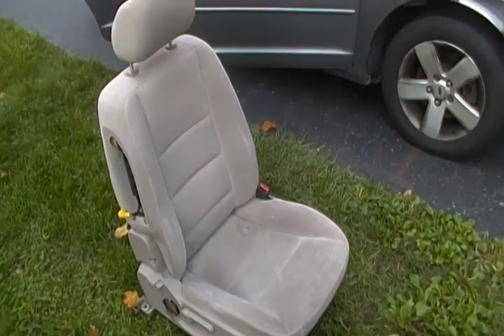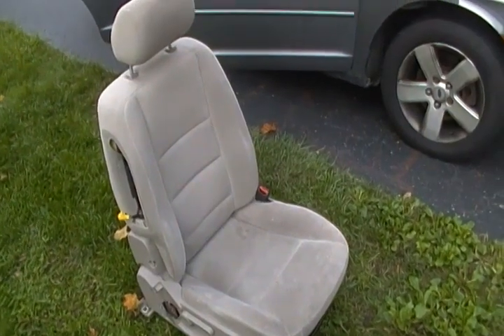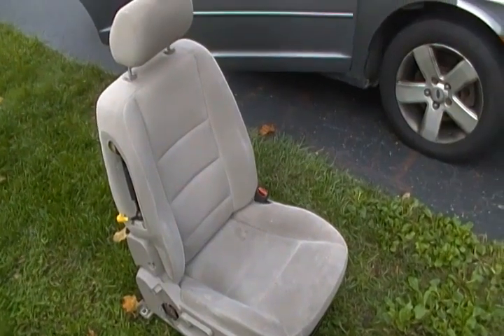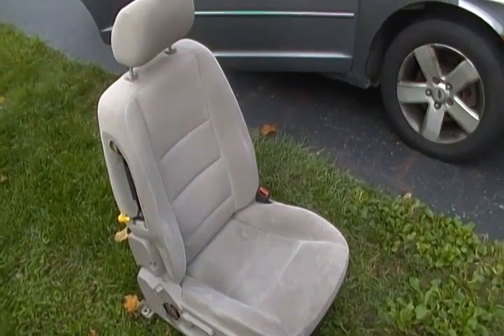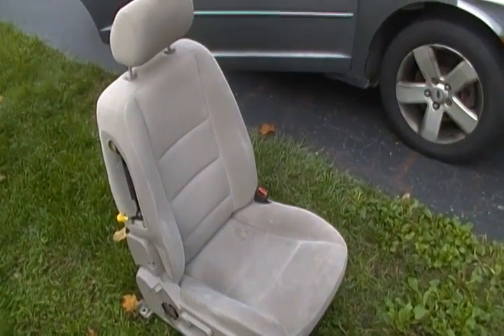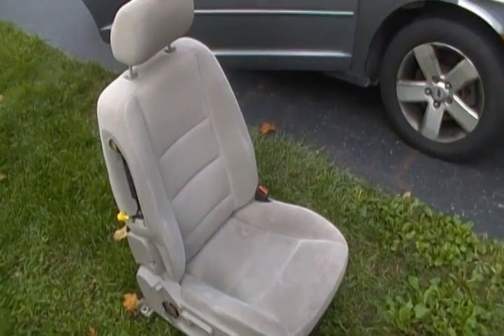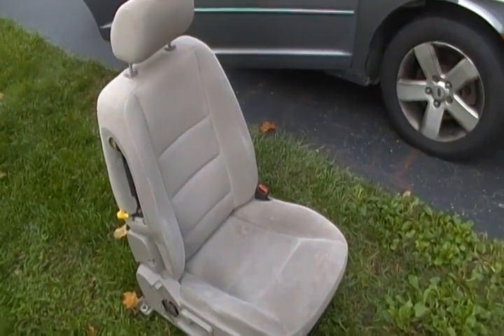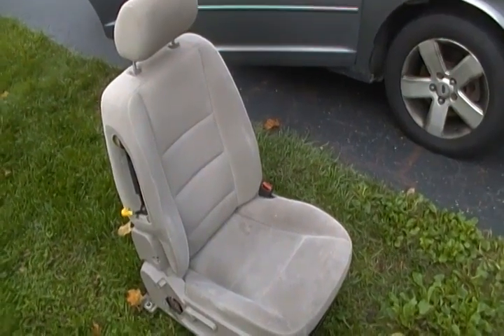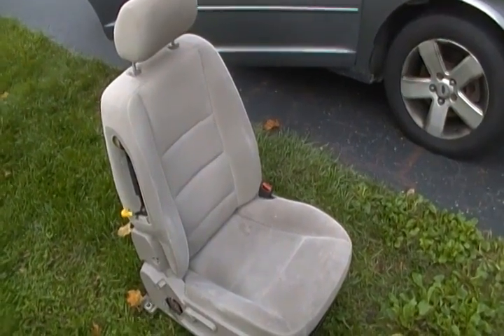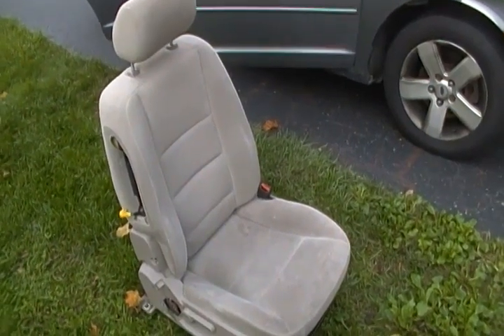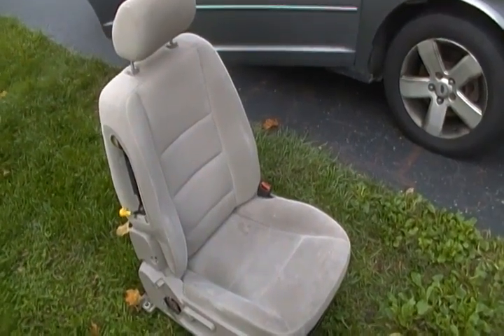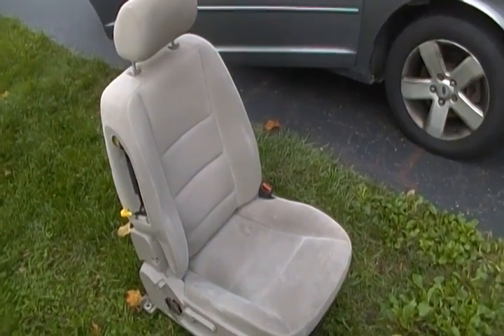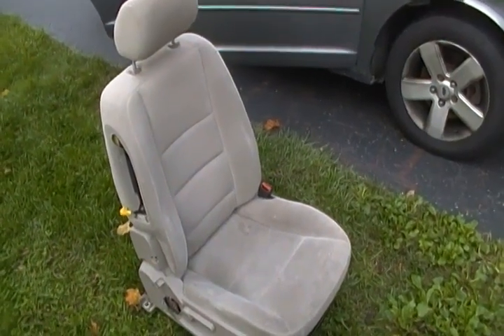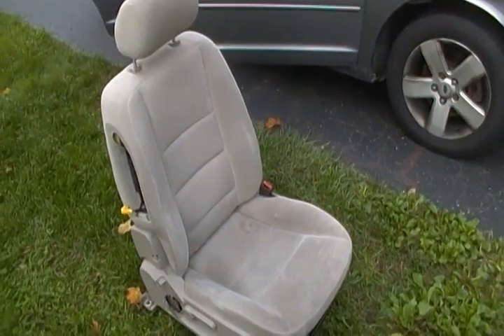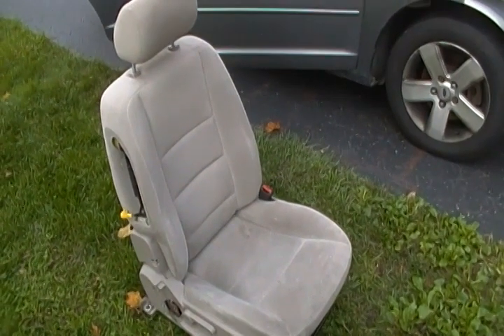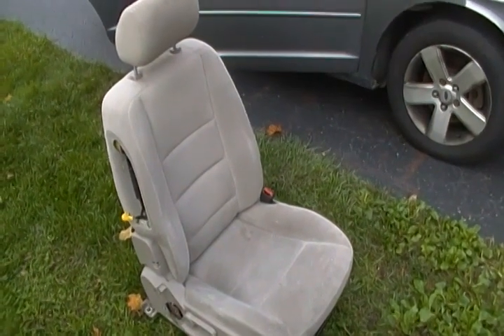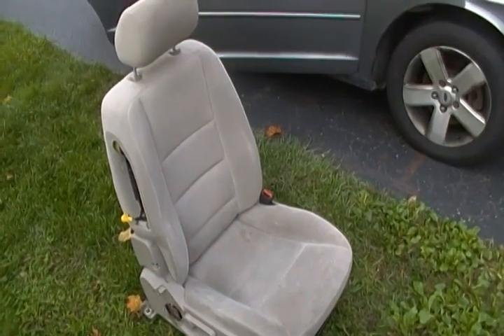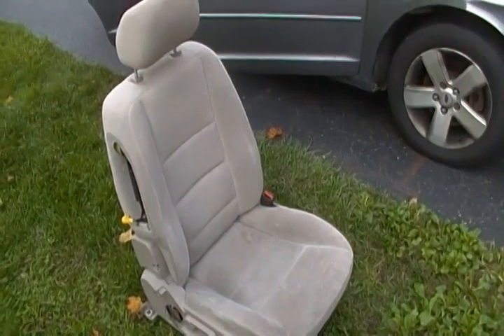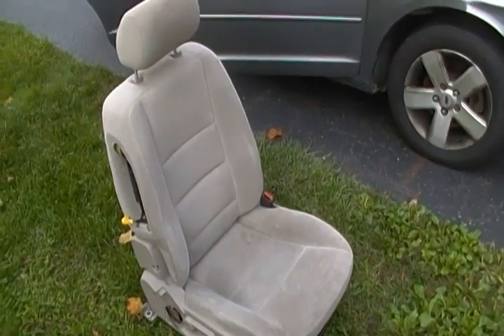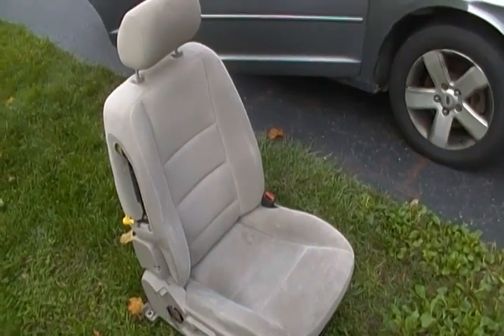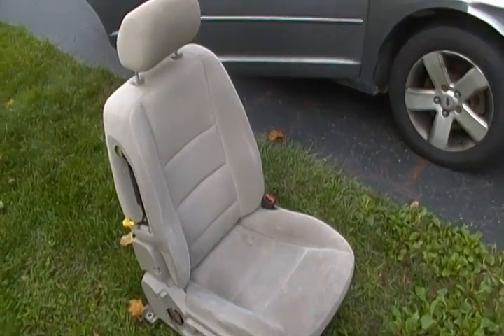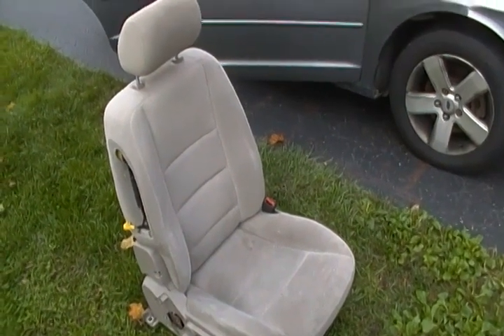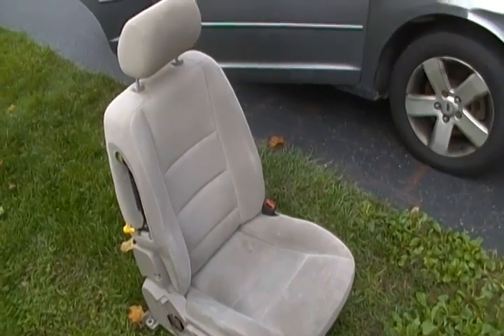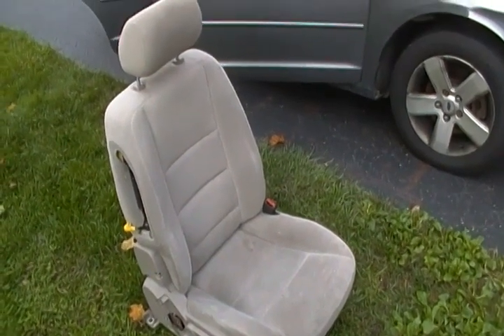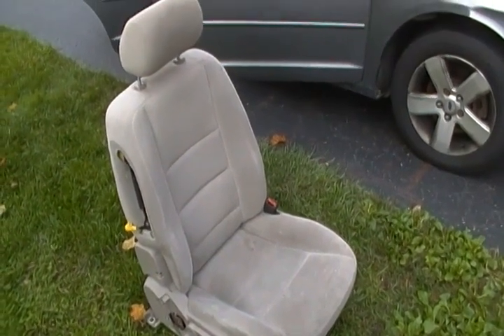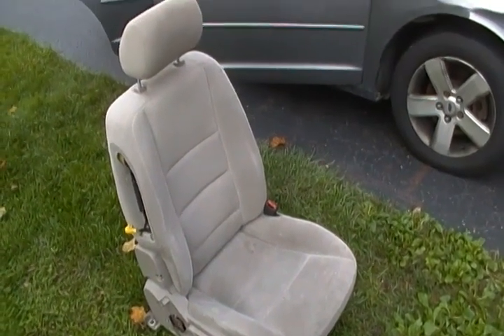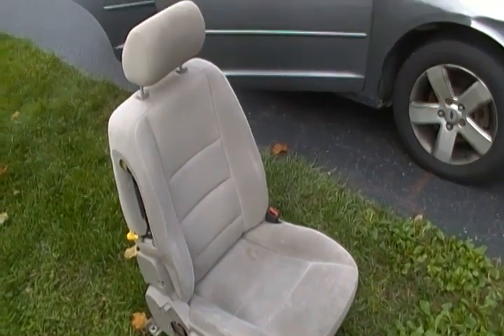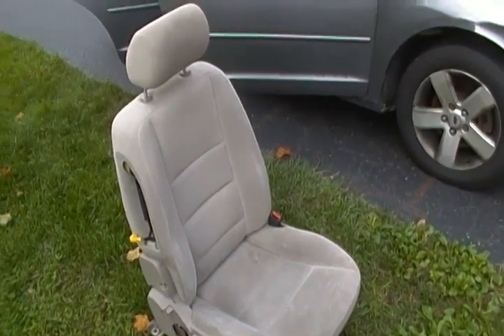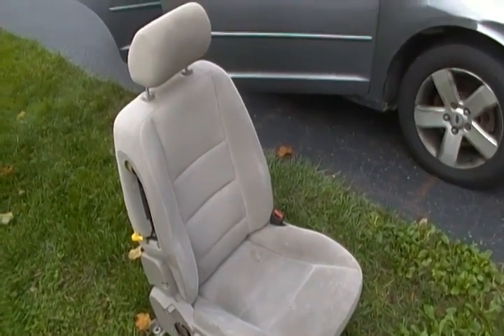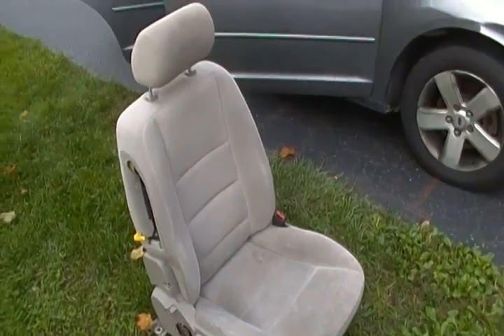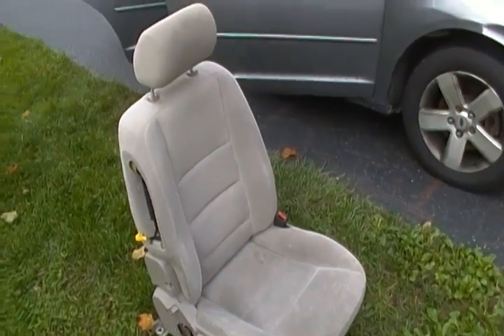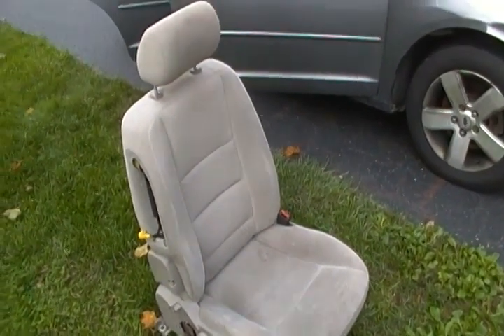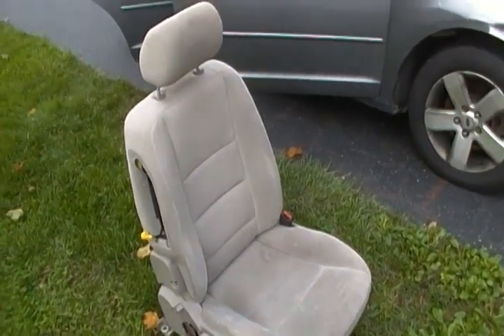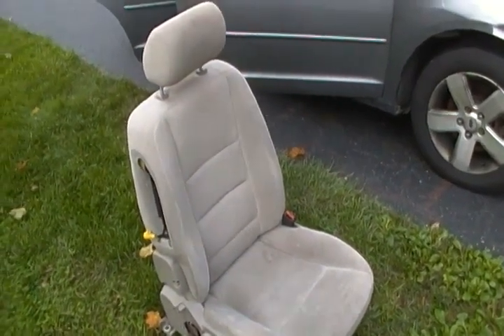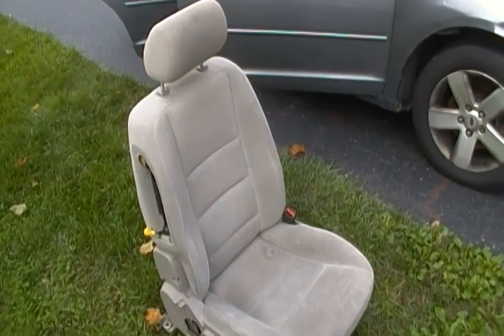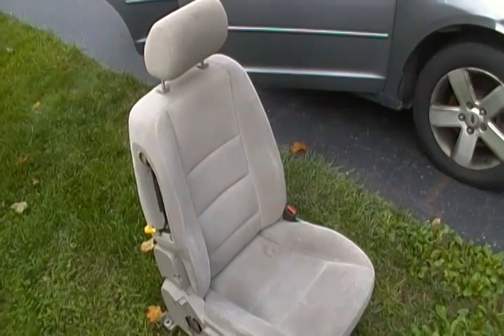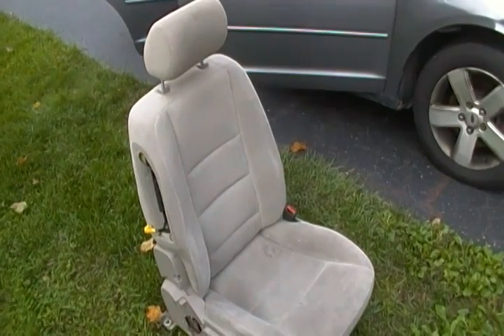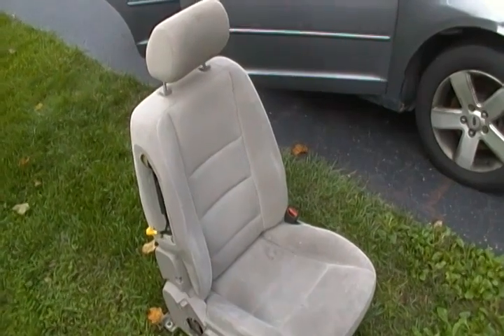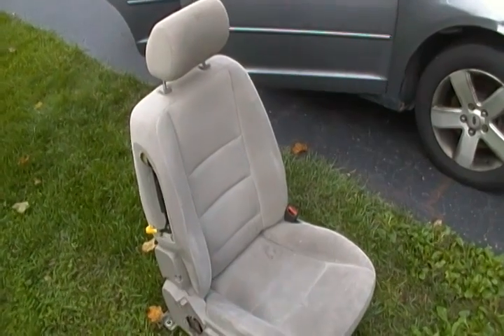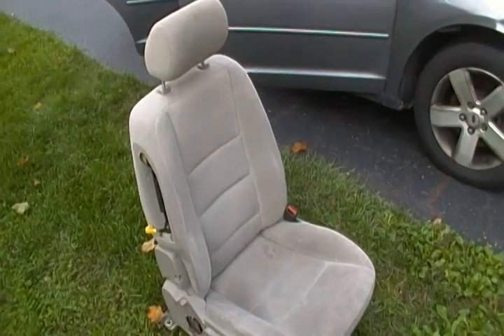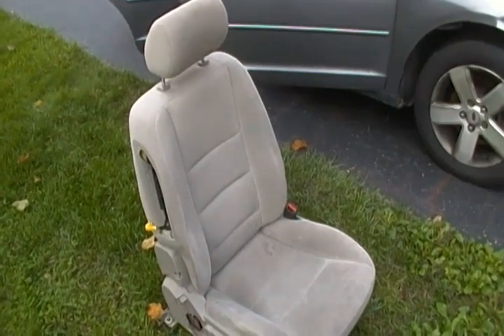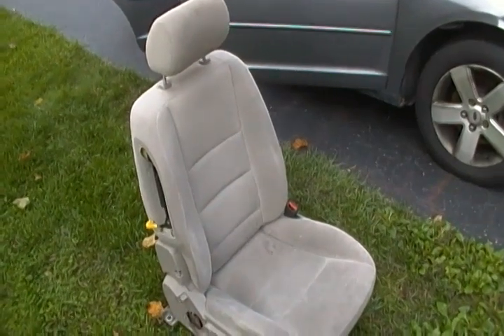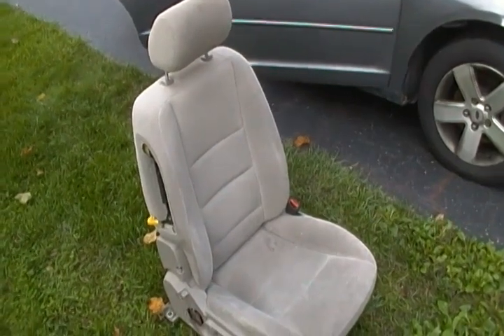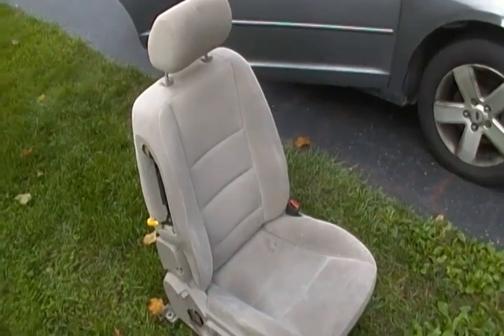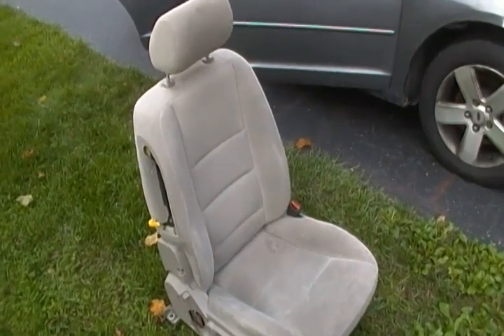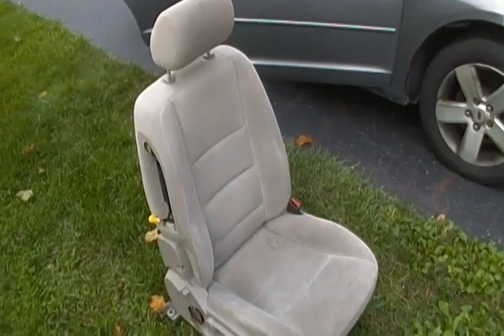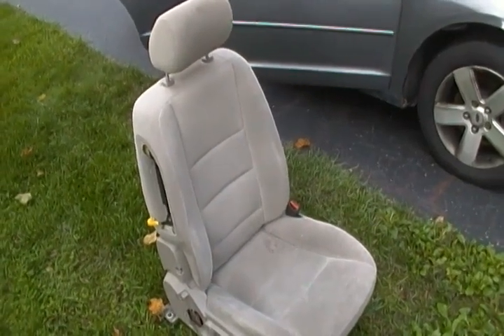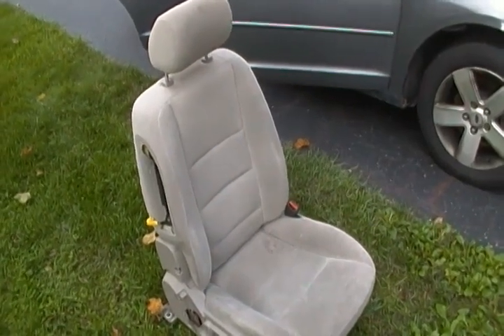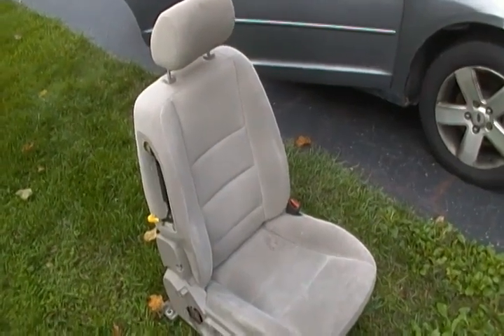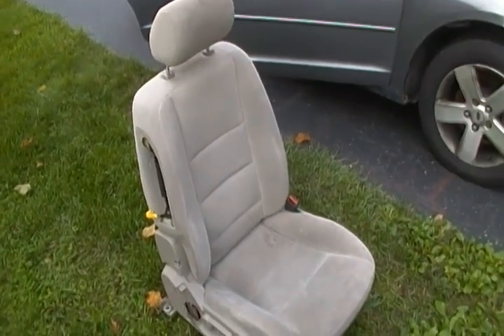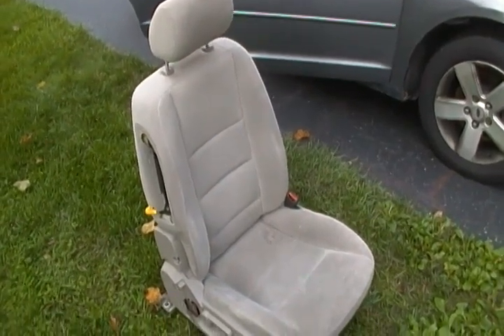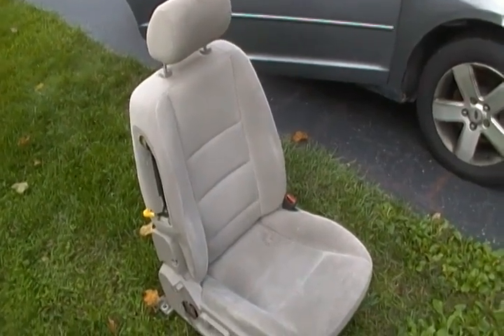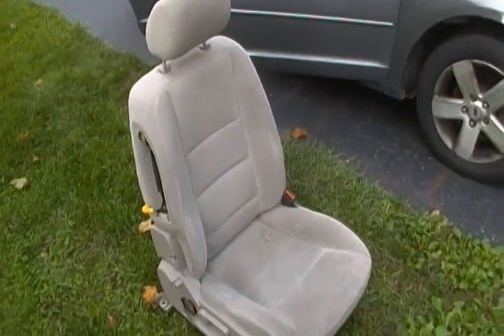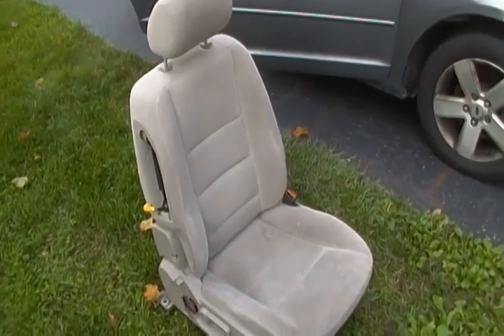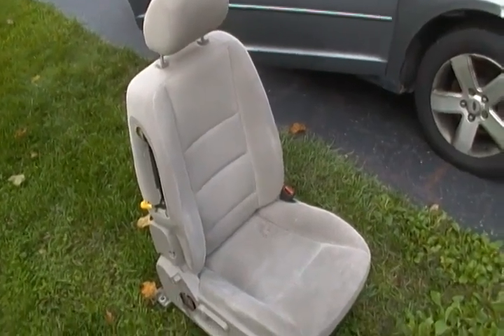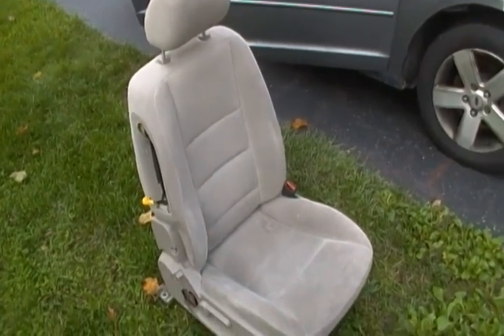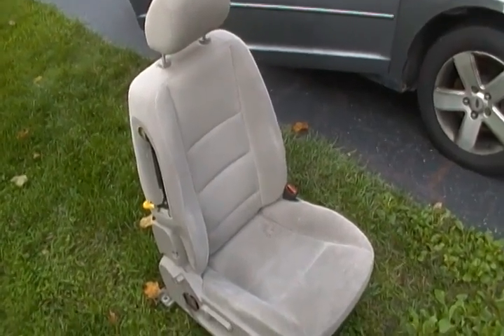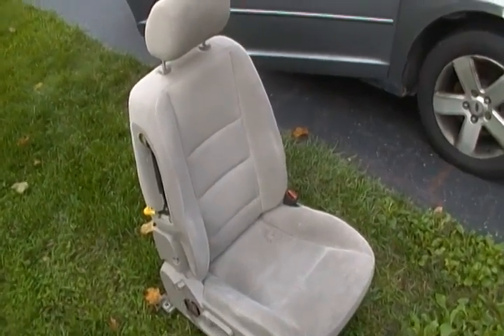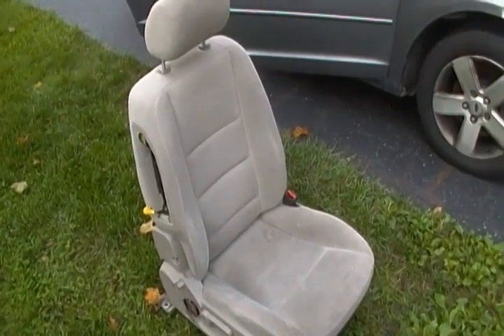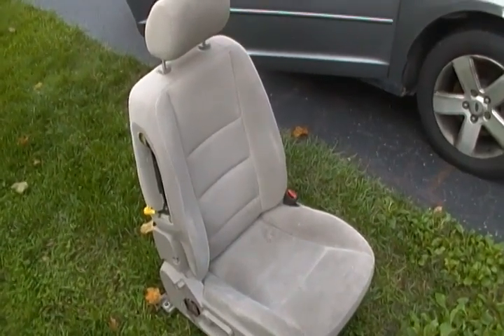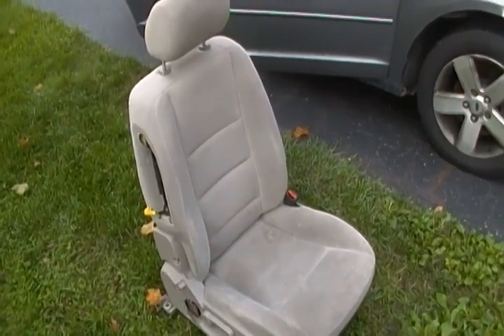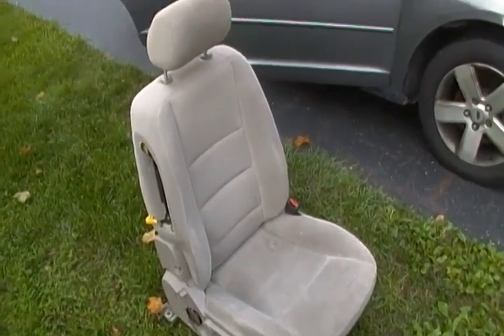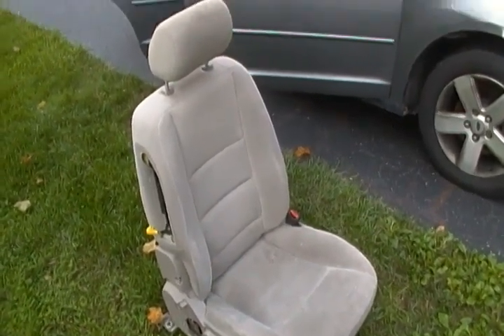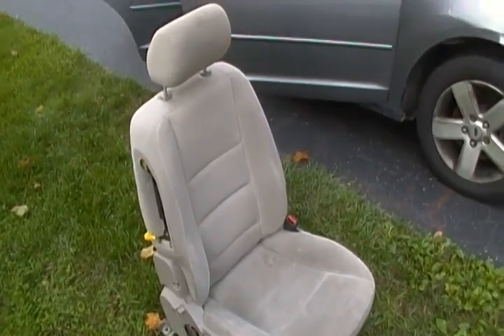Today, just a real quick little look at pulling out the seats and the carpet underneath, and the mess that ensues.